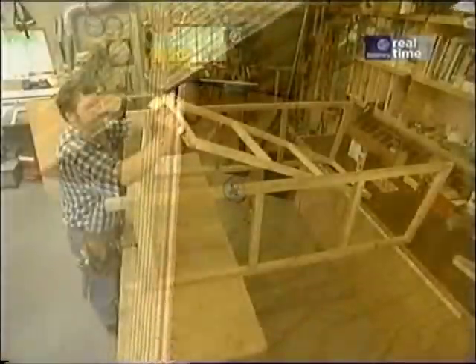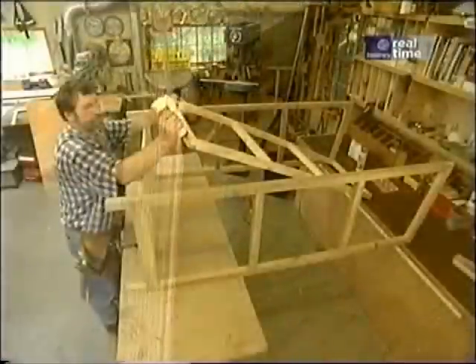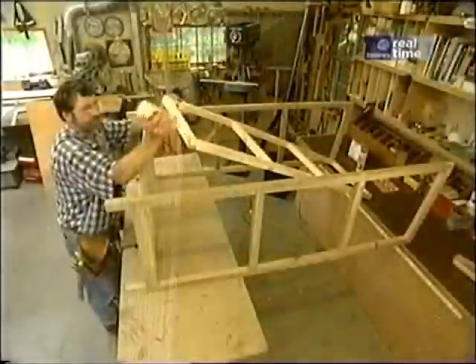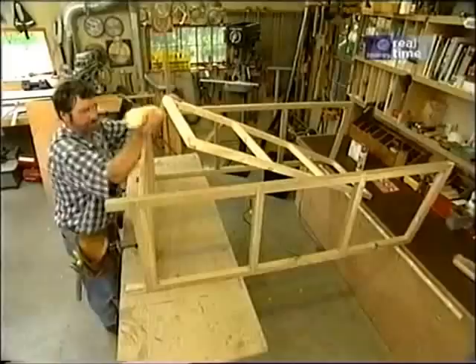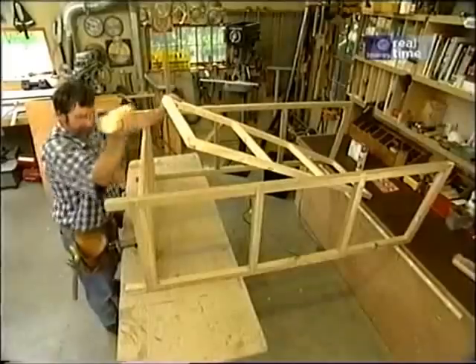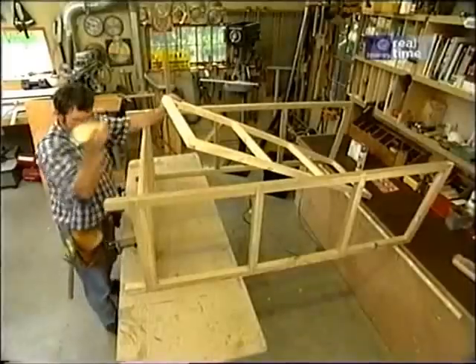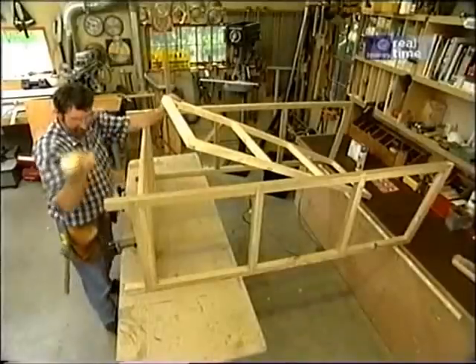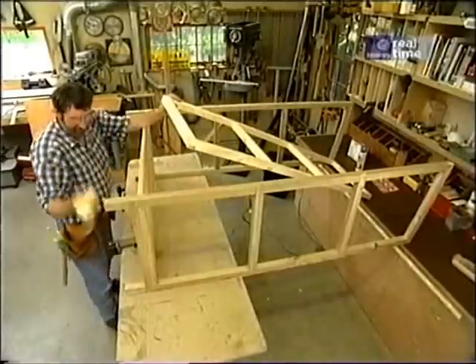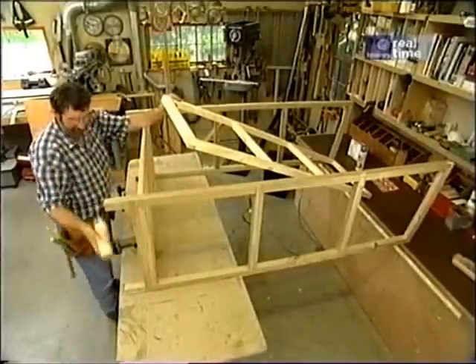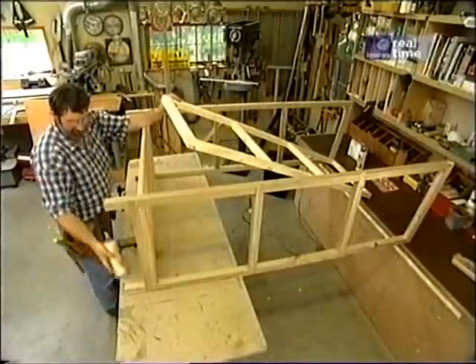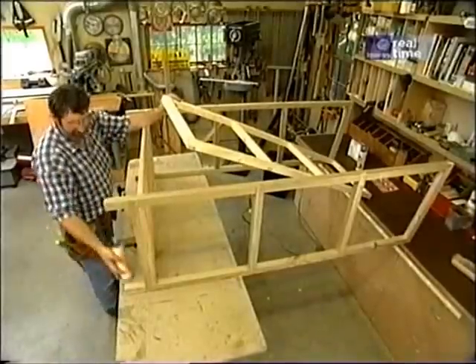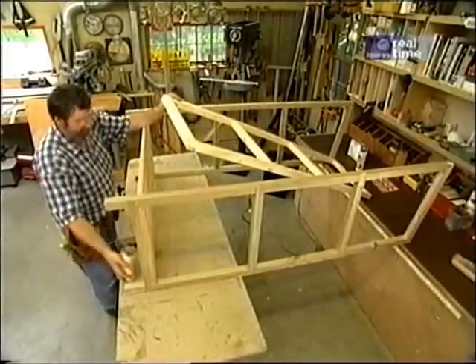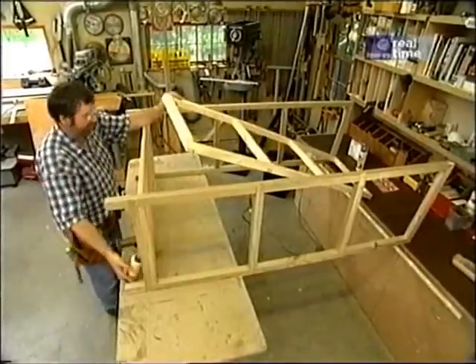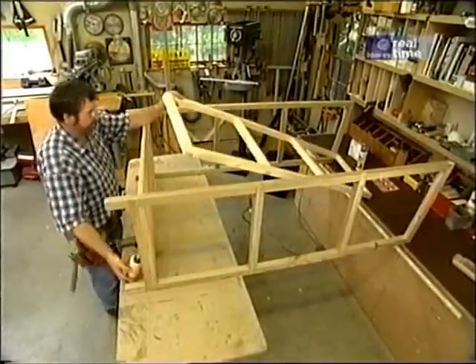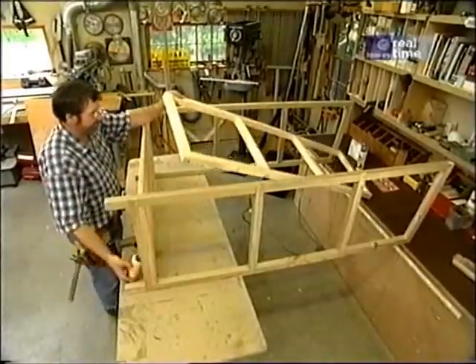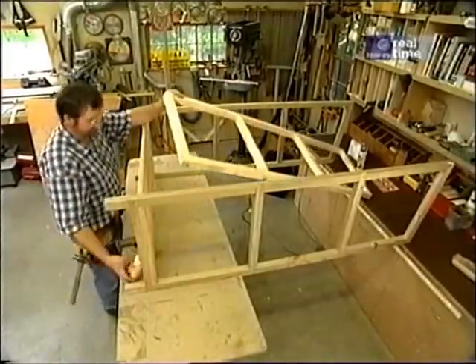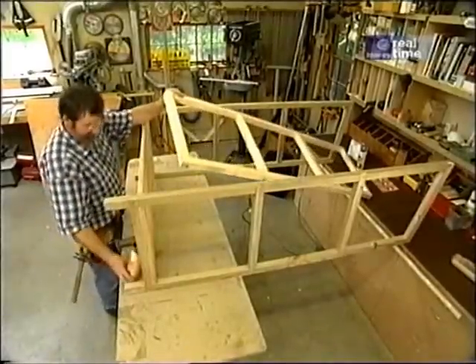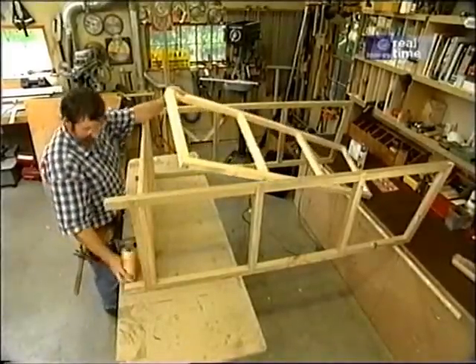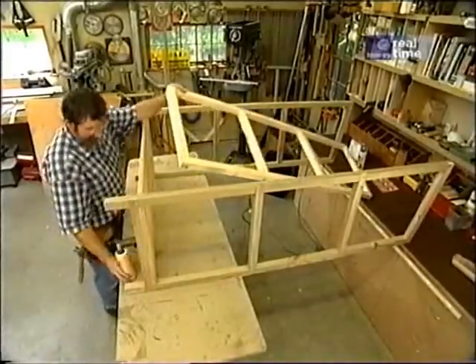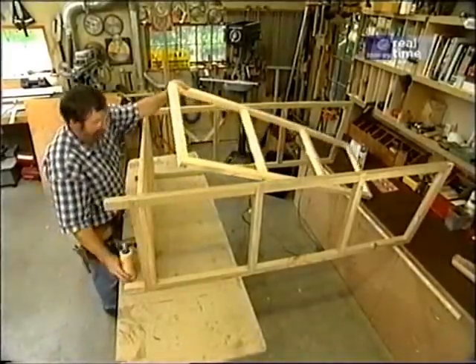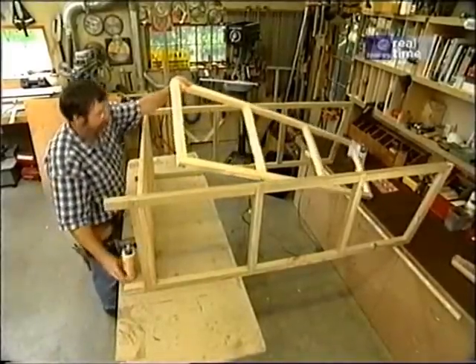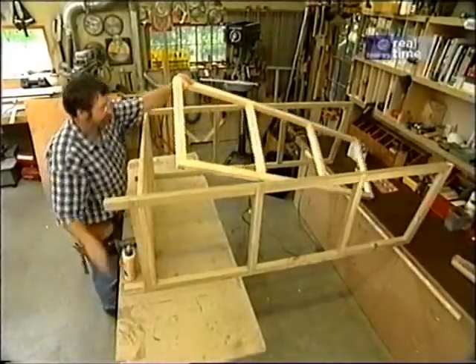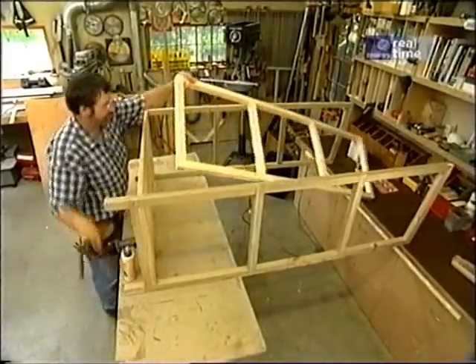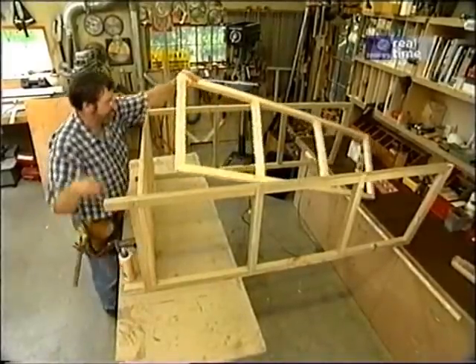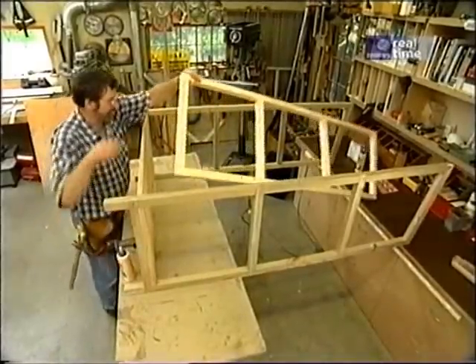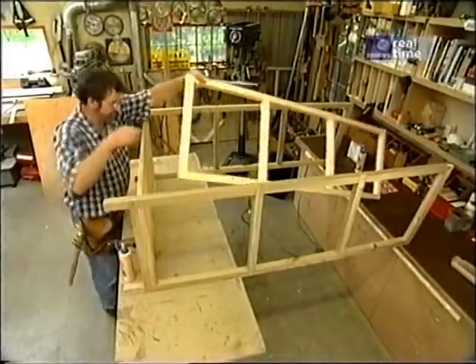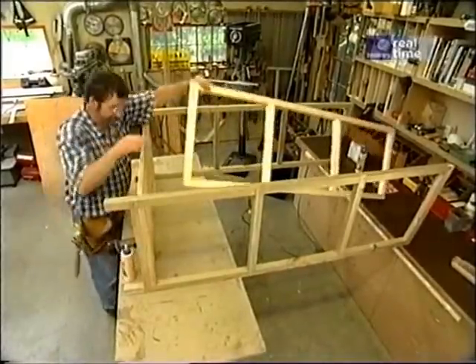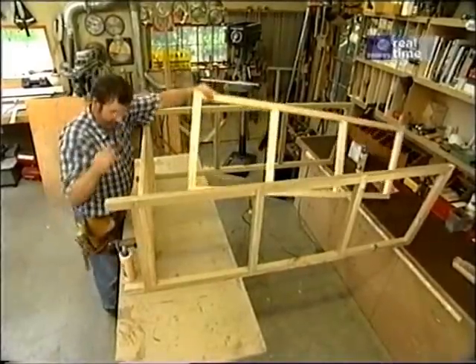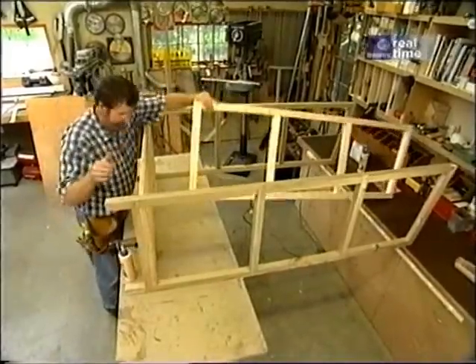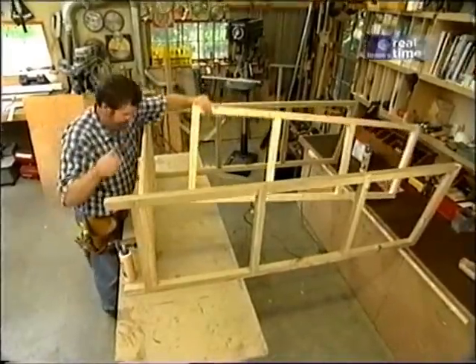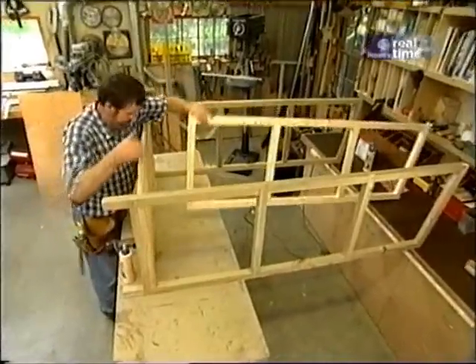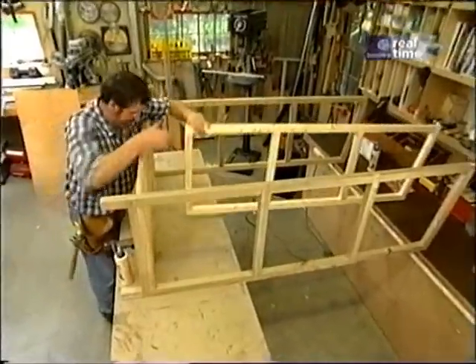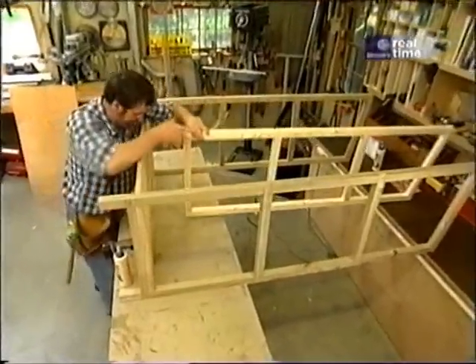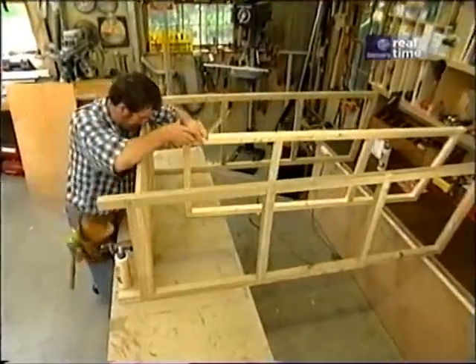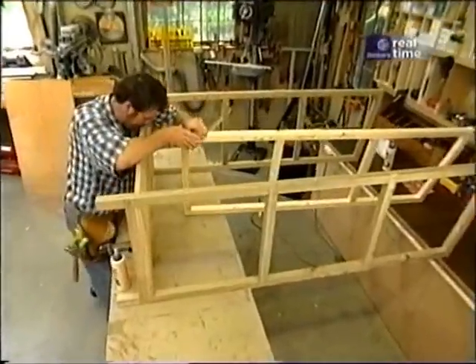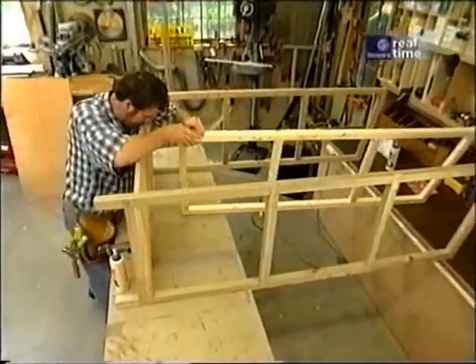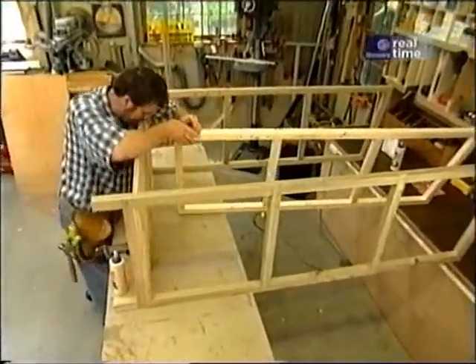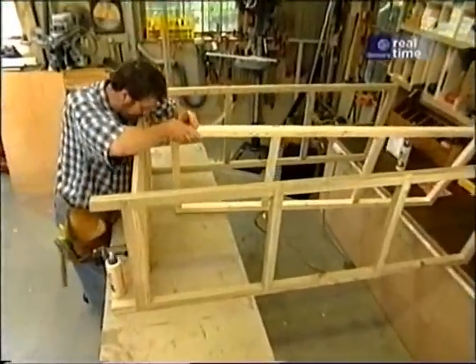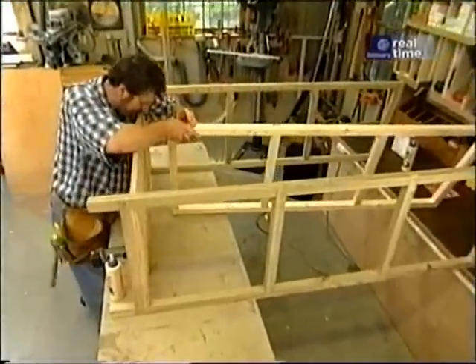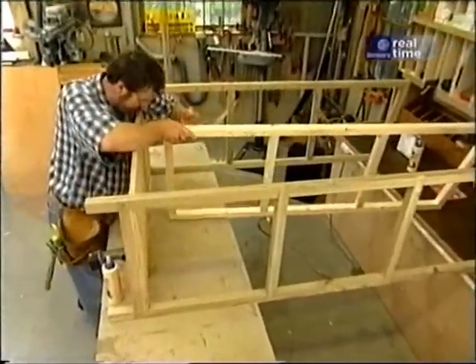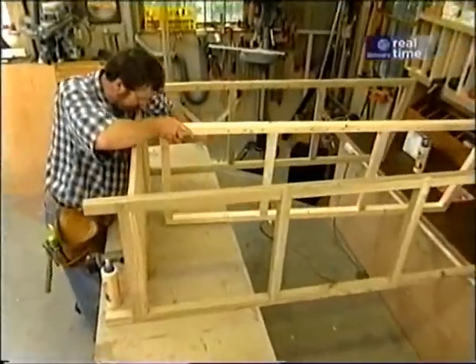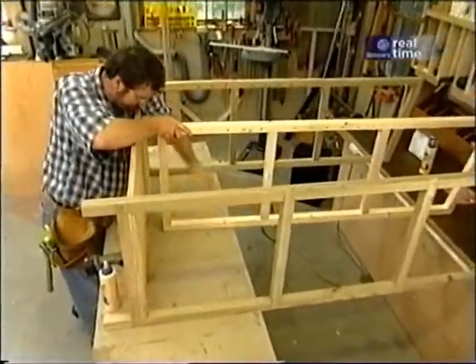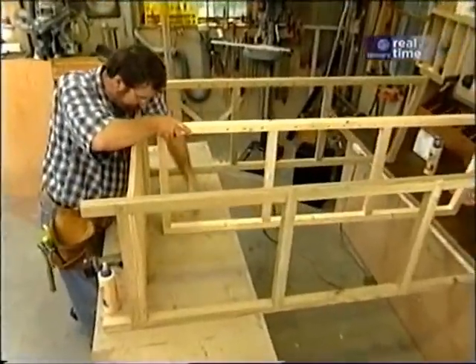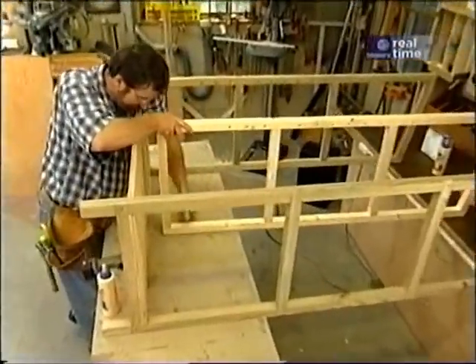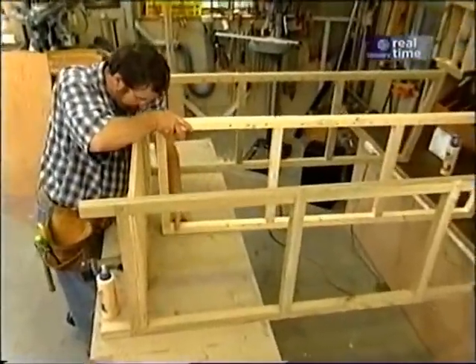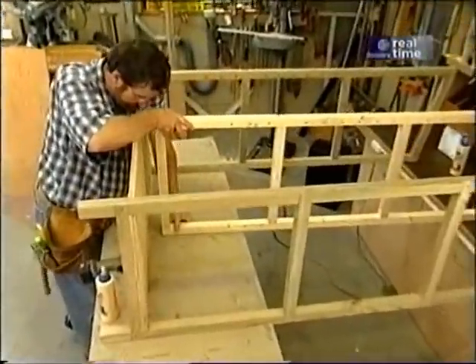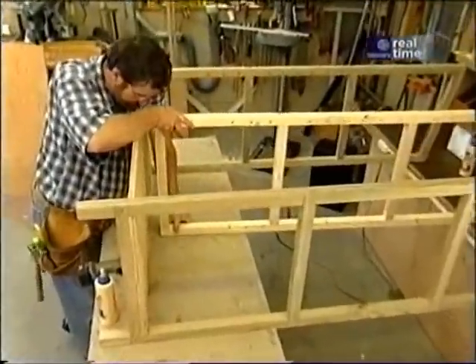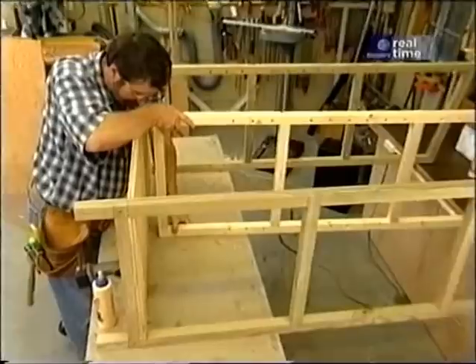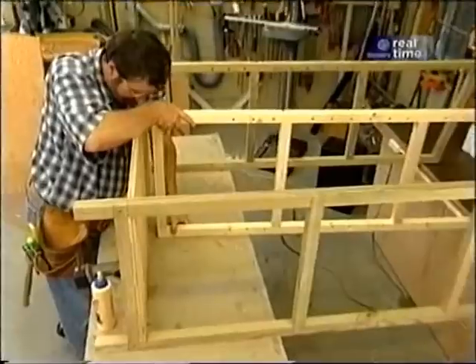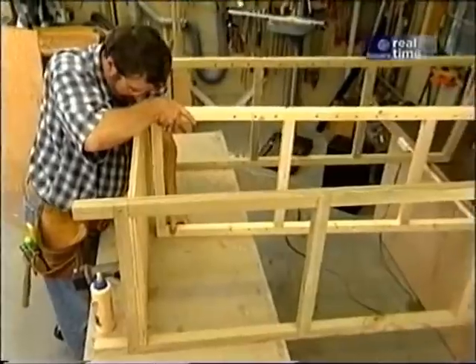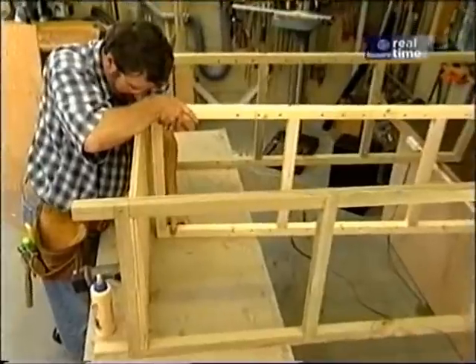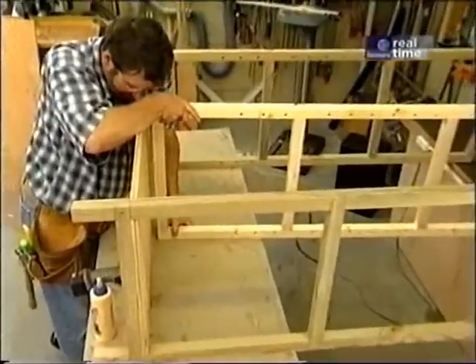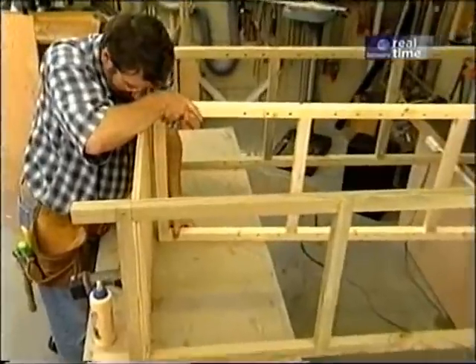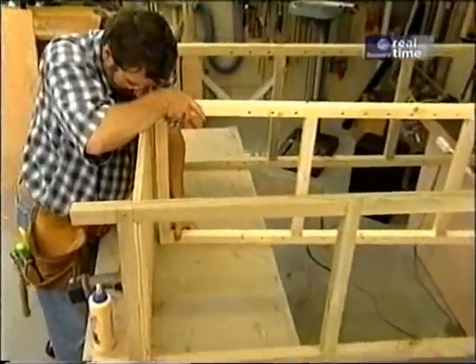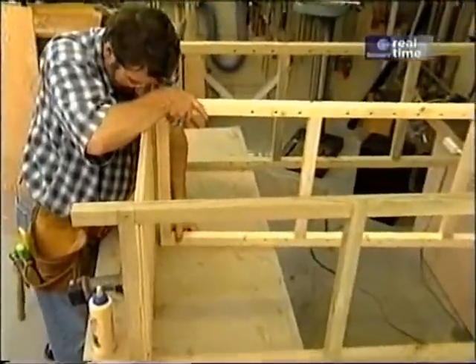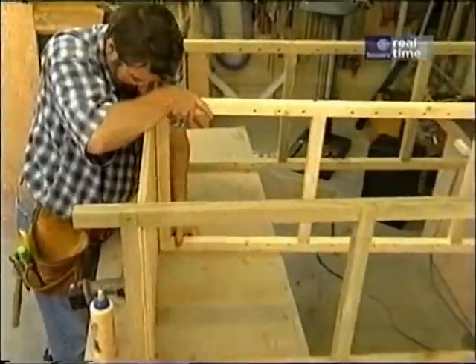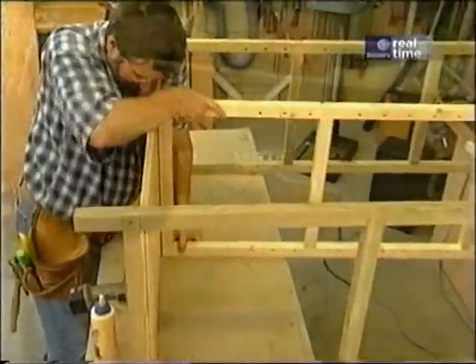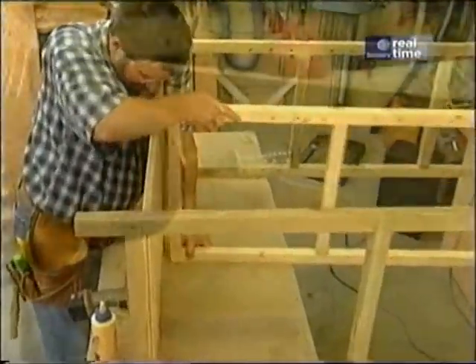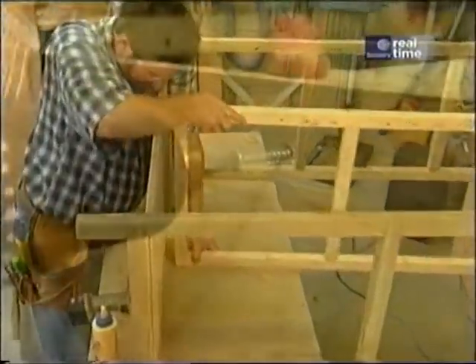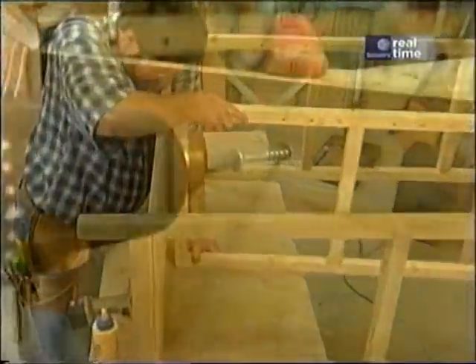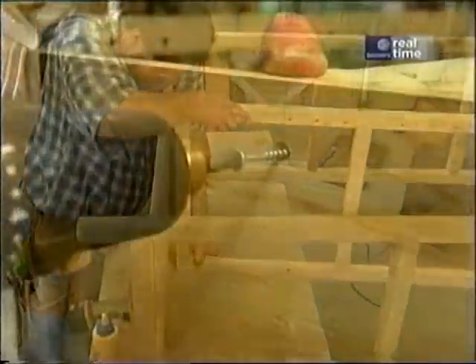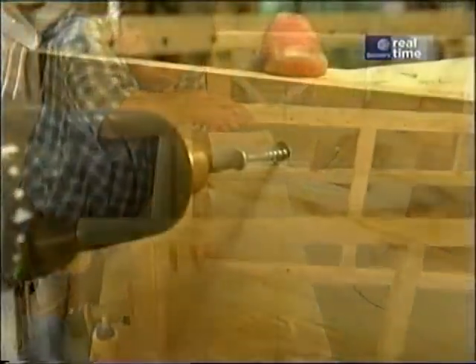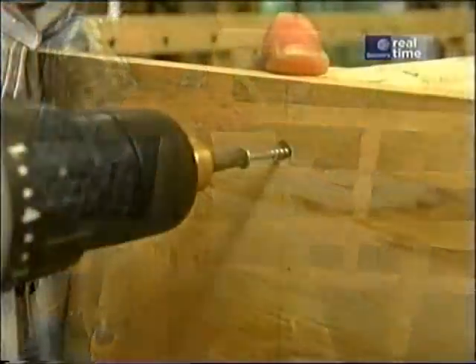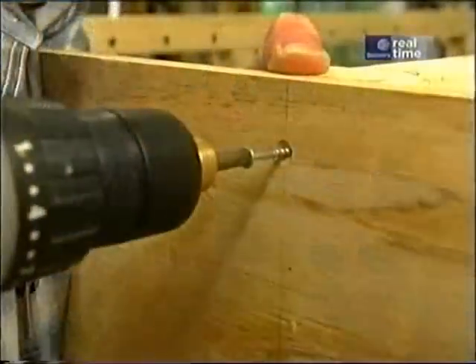Now for the center frame, and that gets attached with some screws through the bottom.